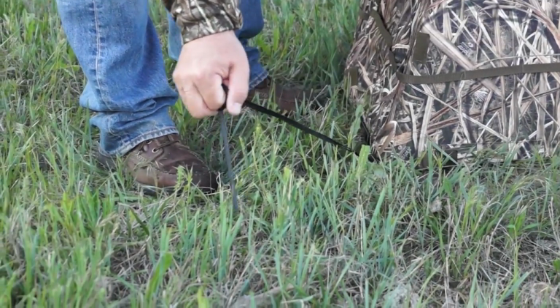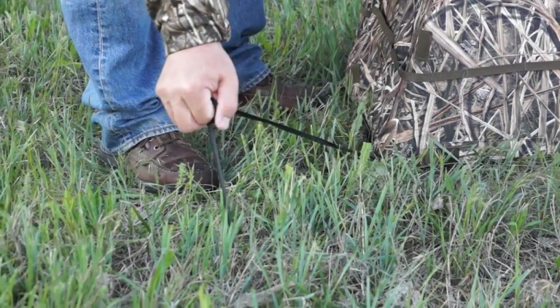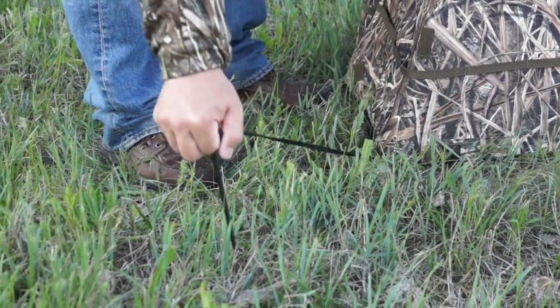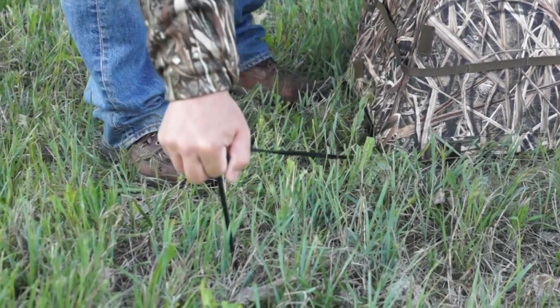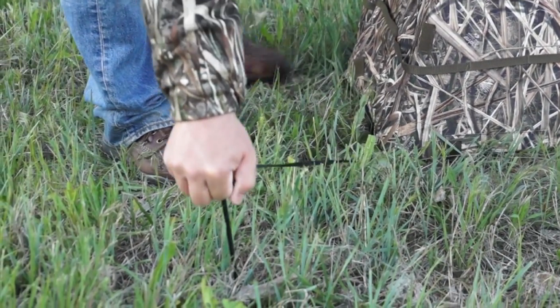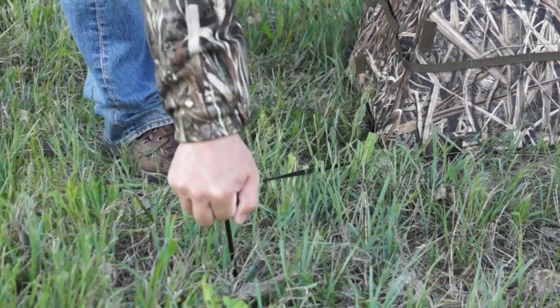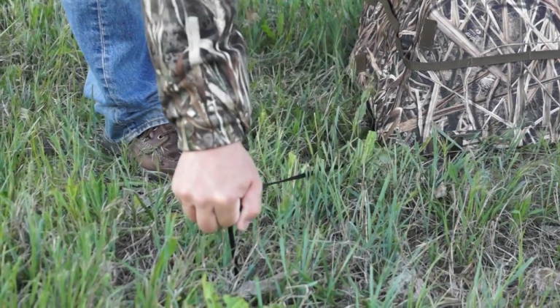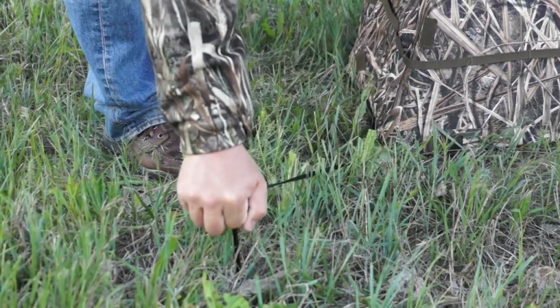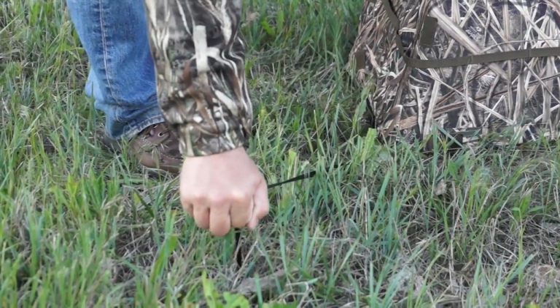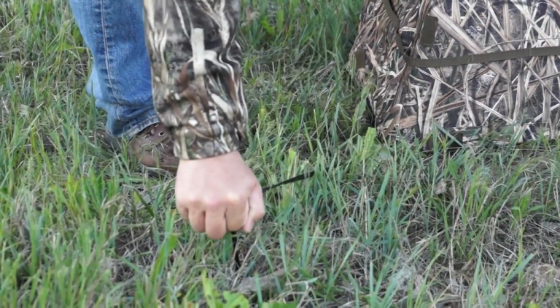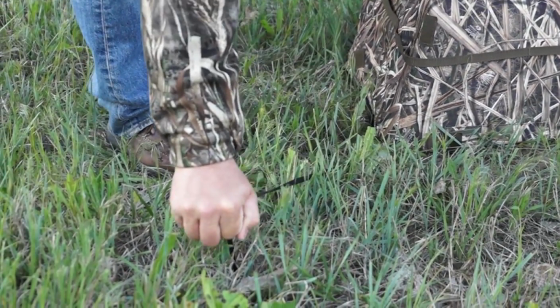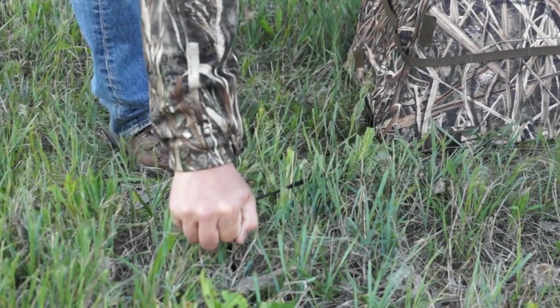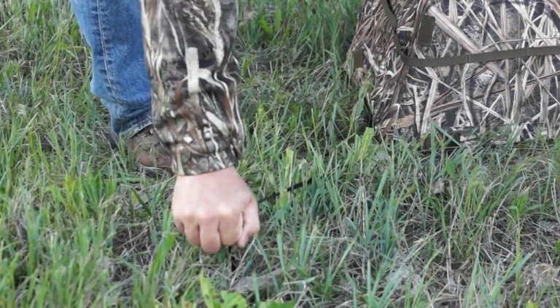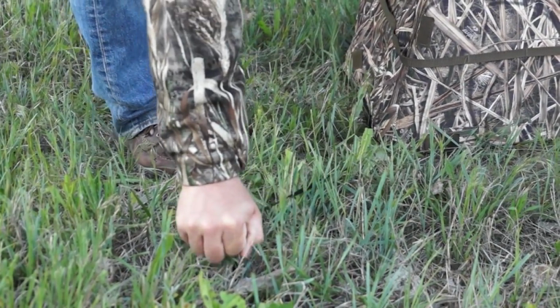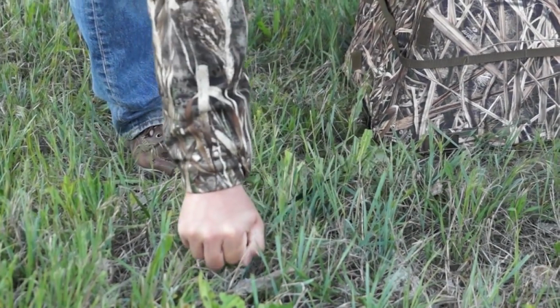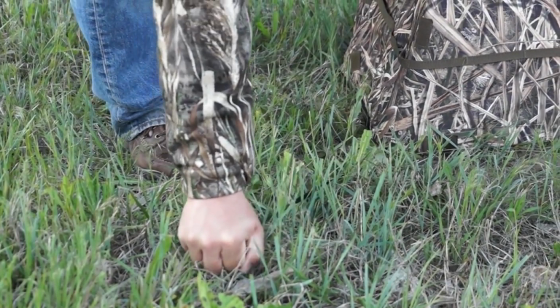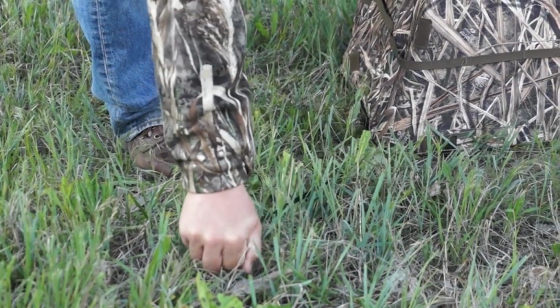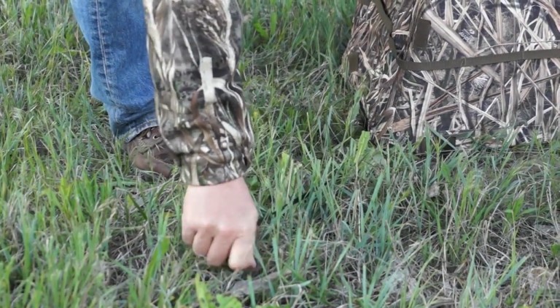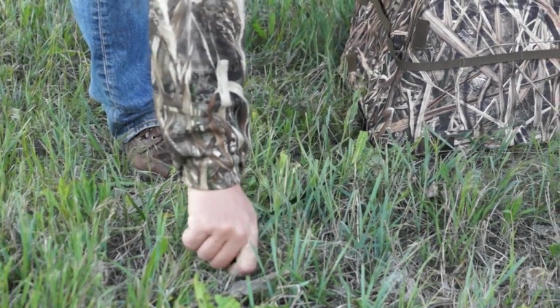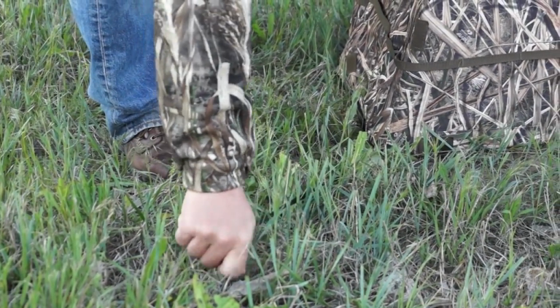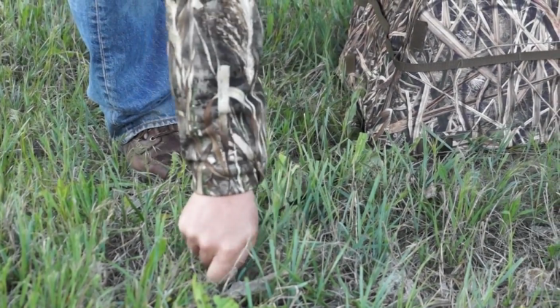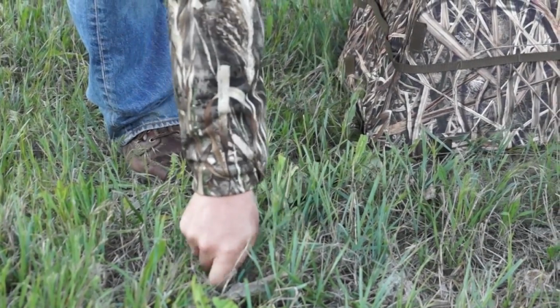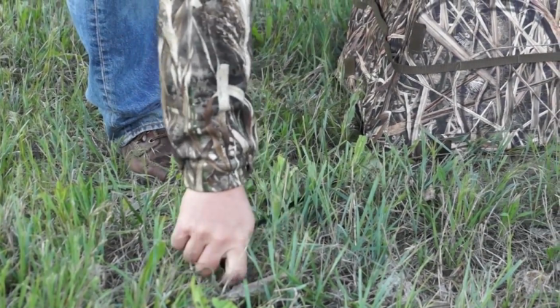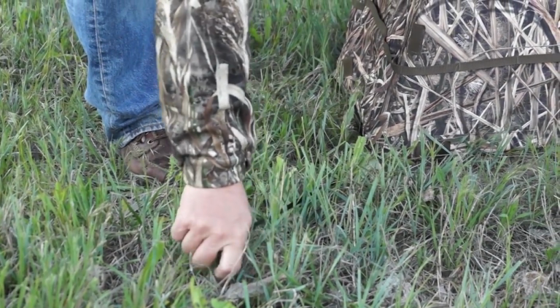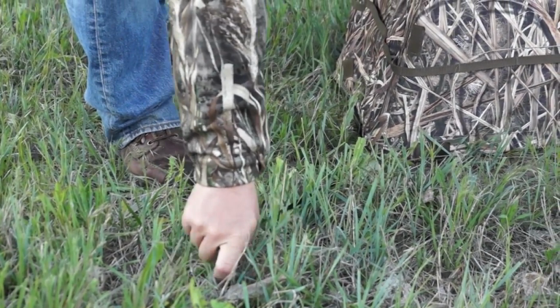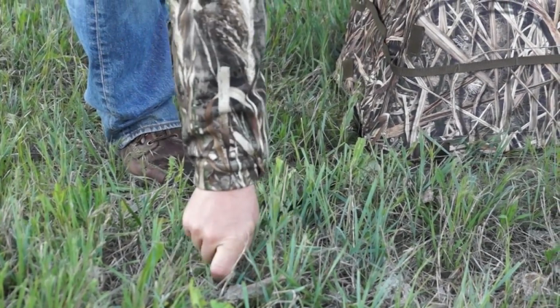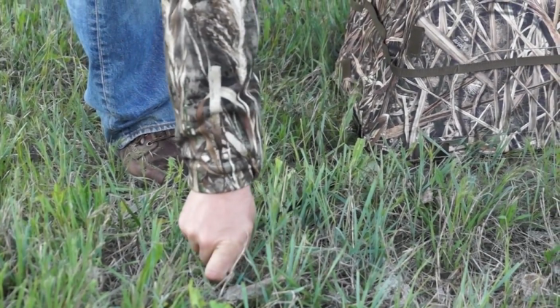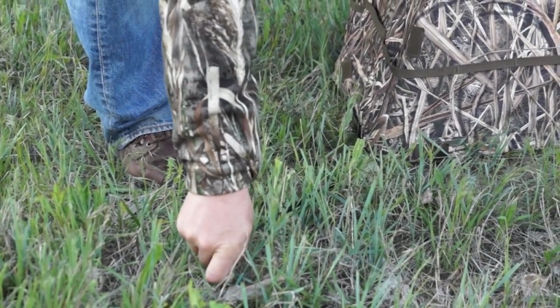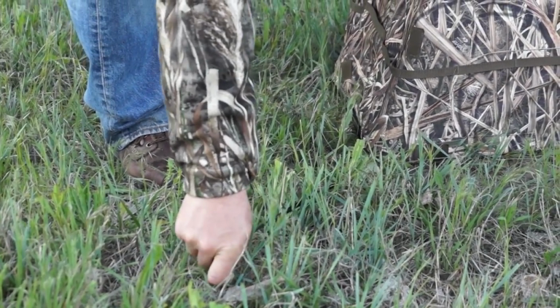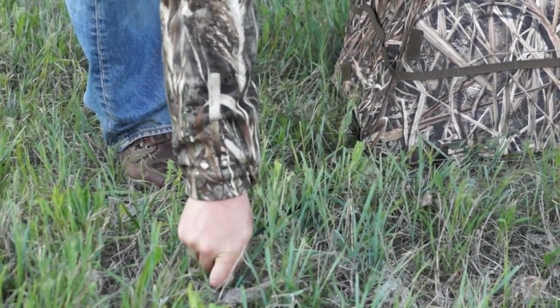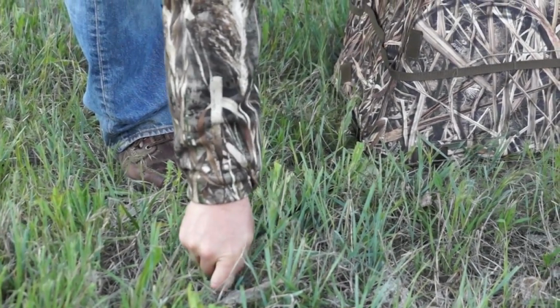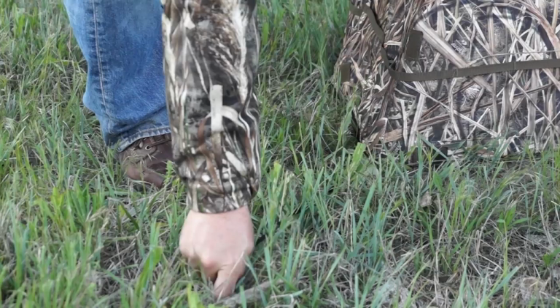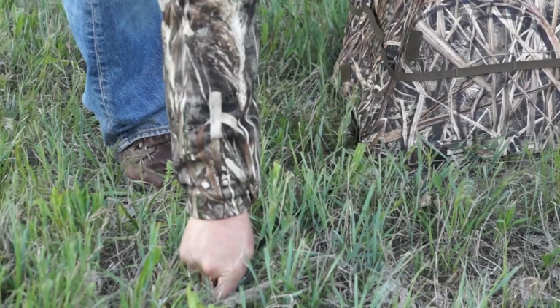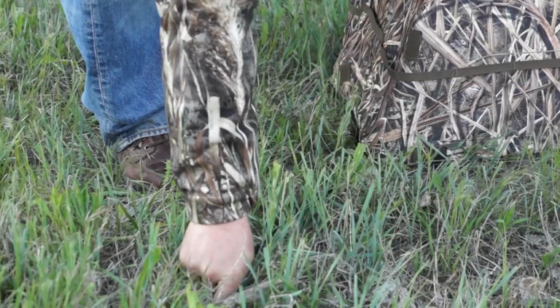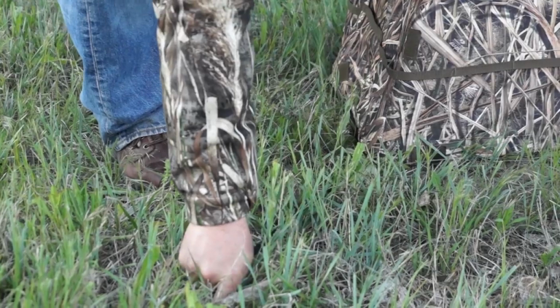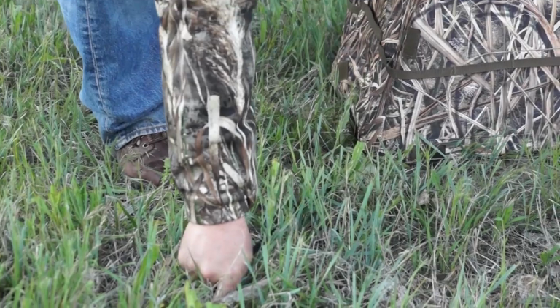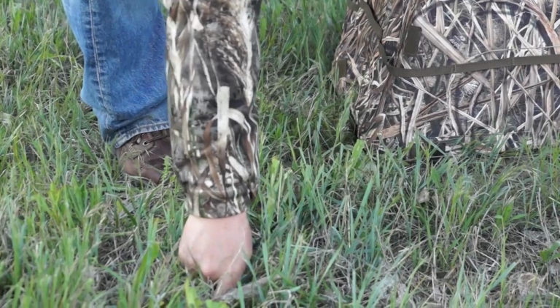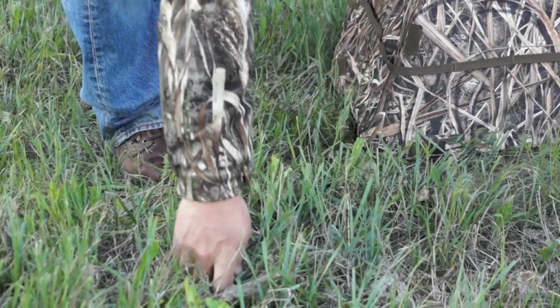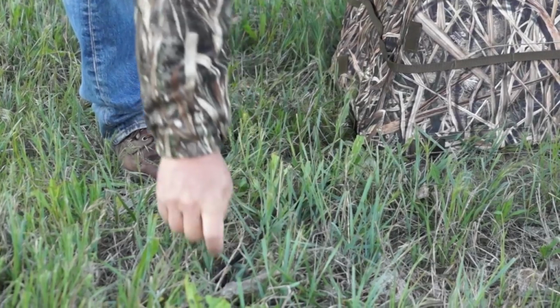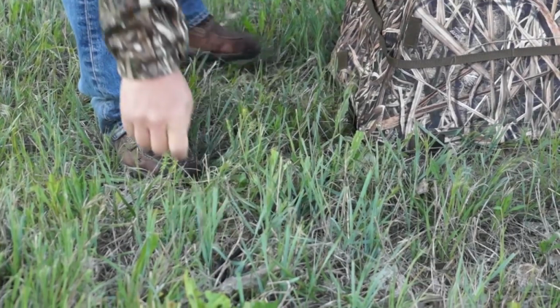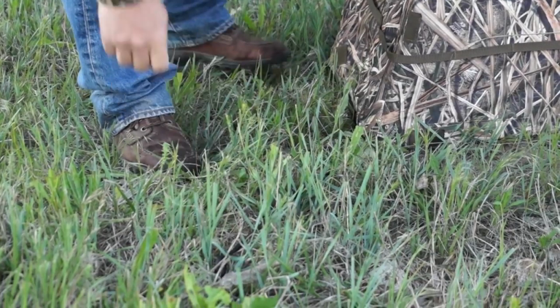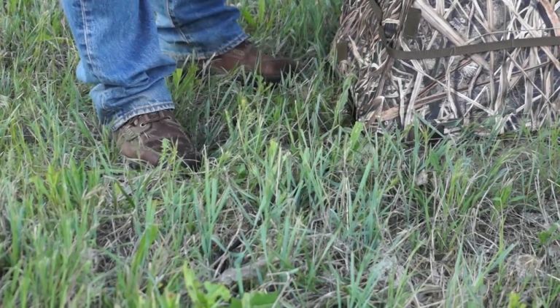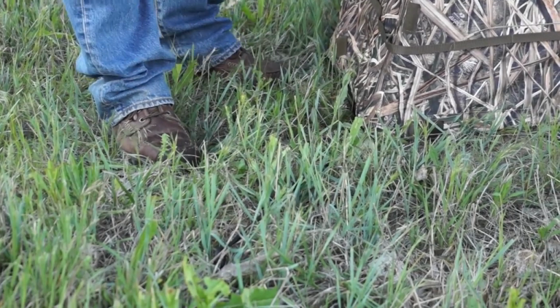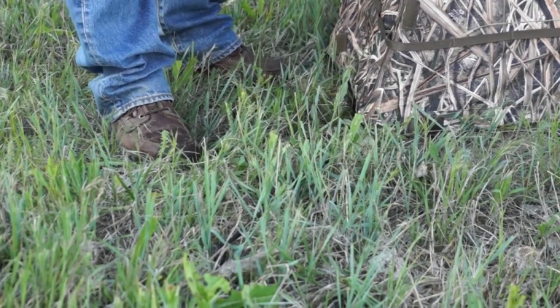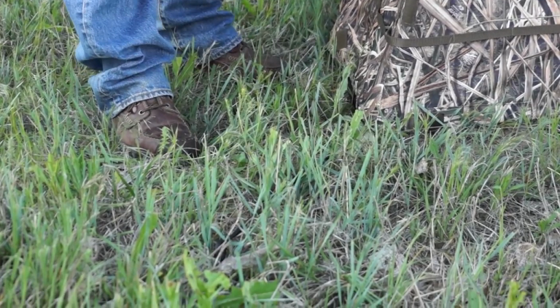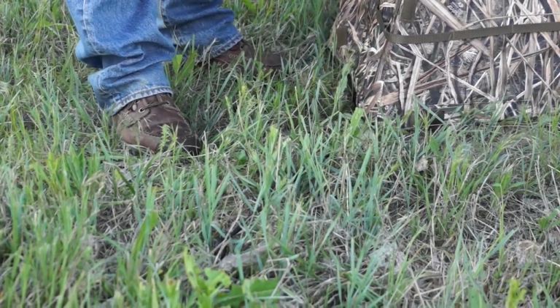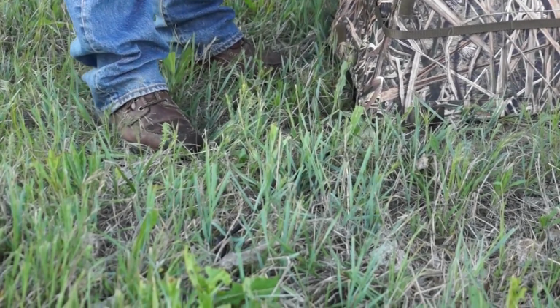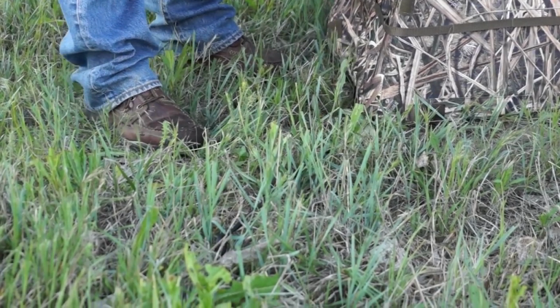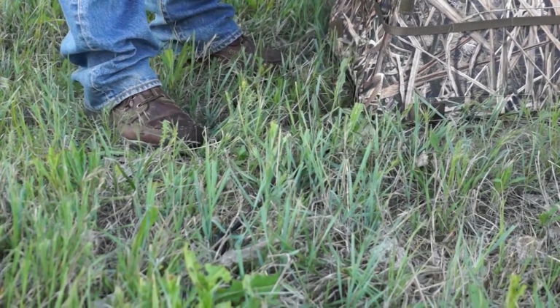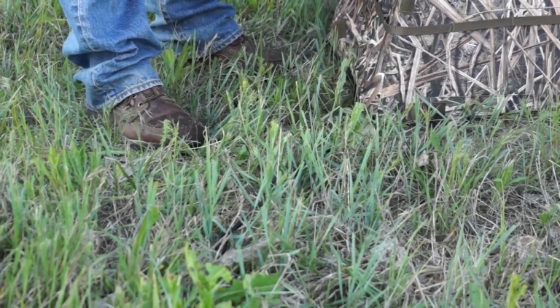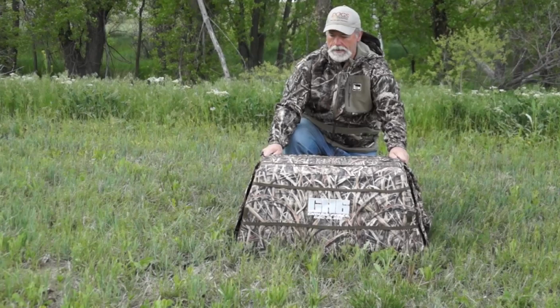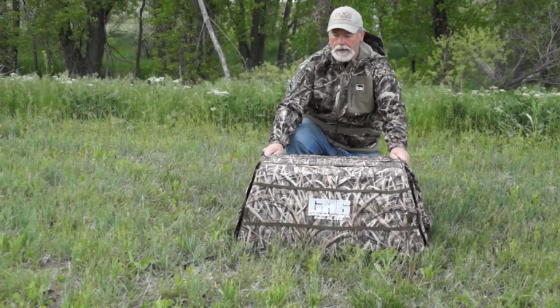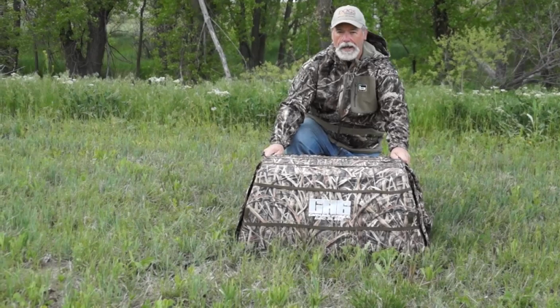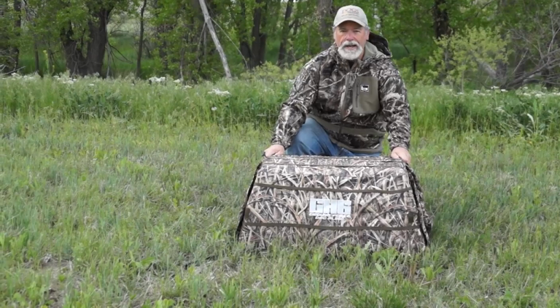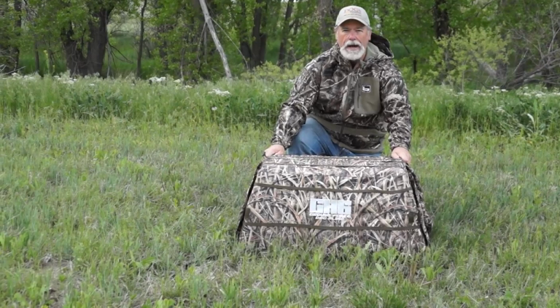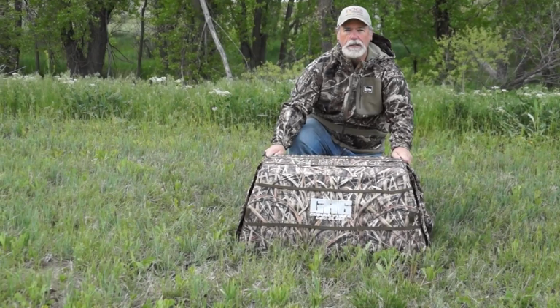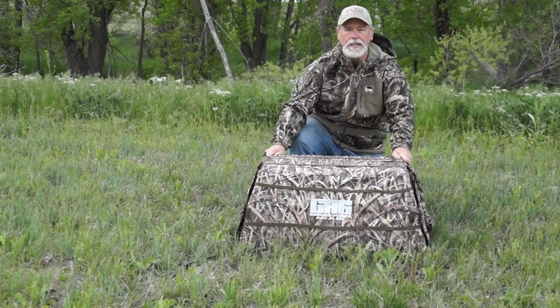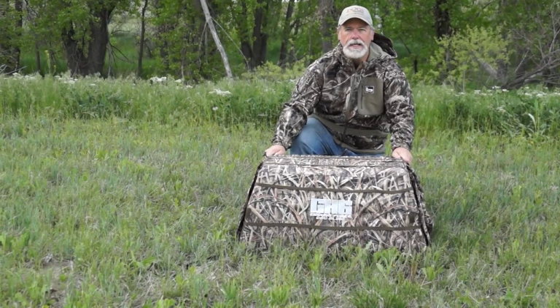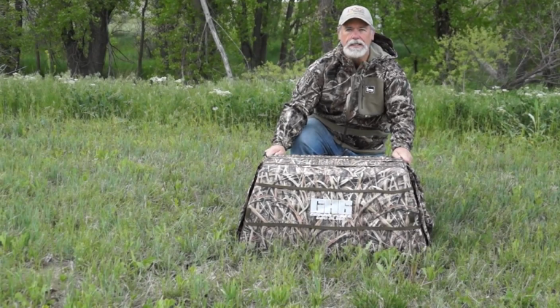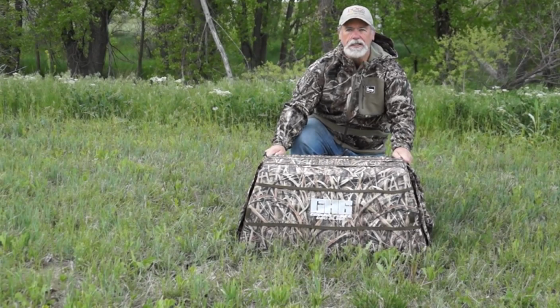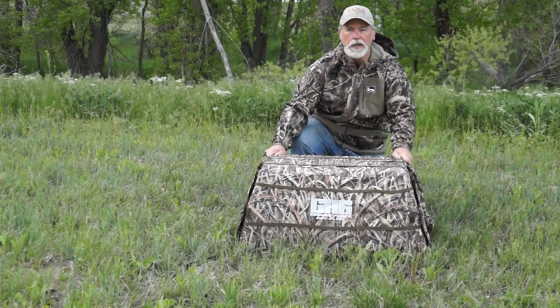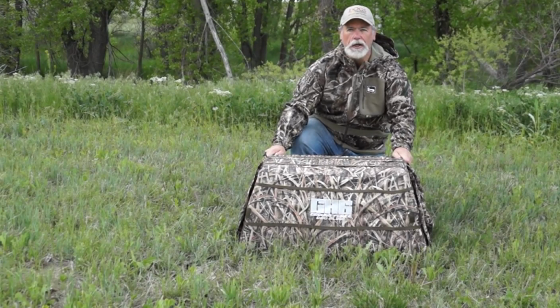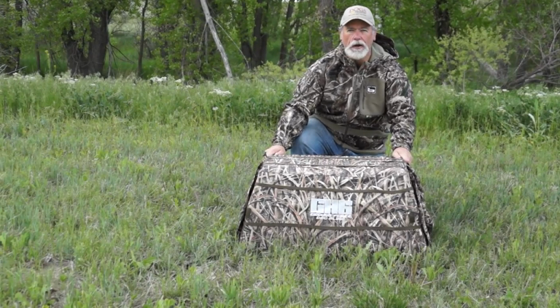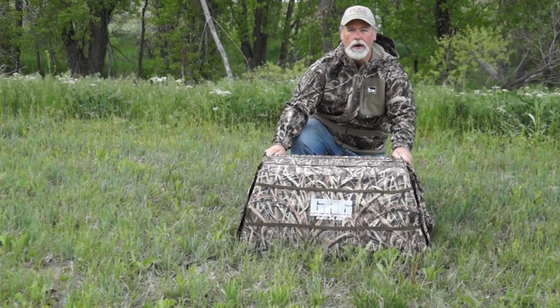Avery has come out with these stakes, and now it's nice and secure.